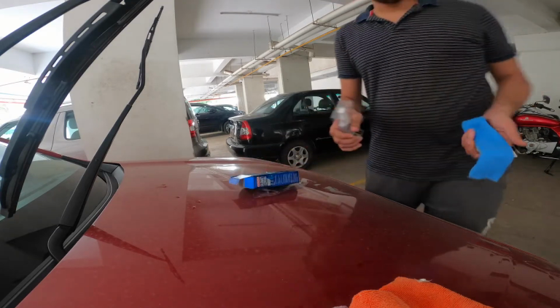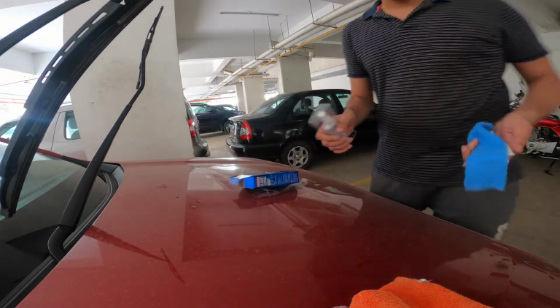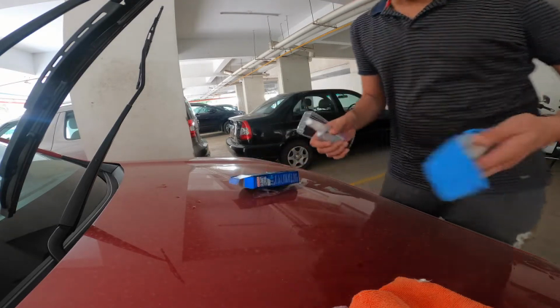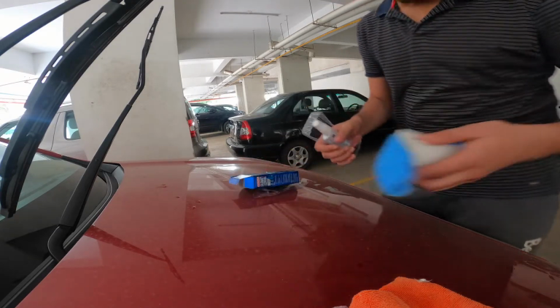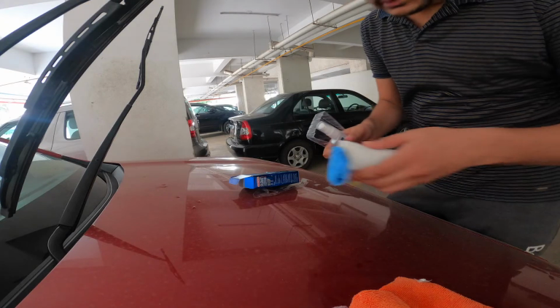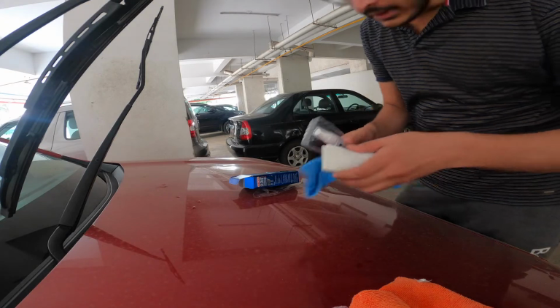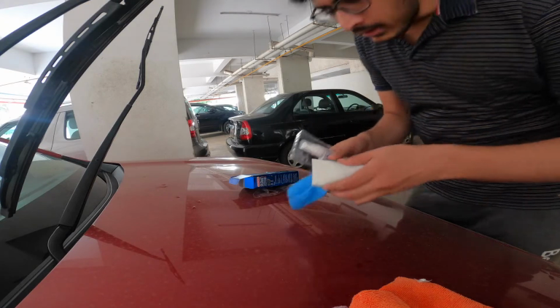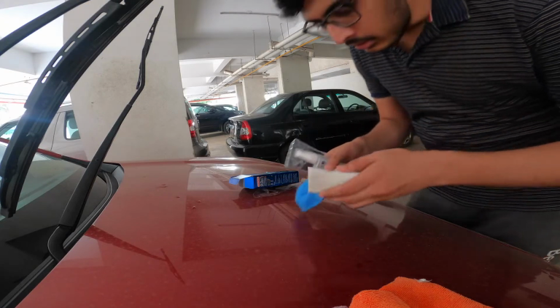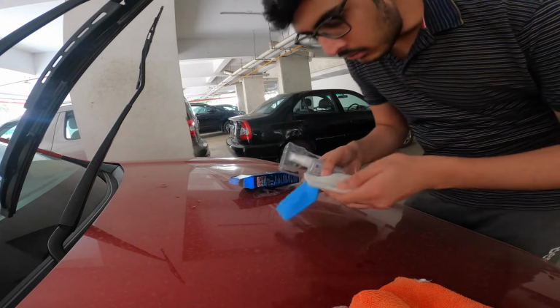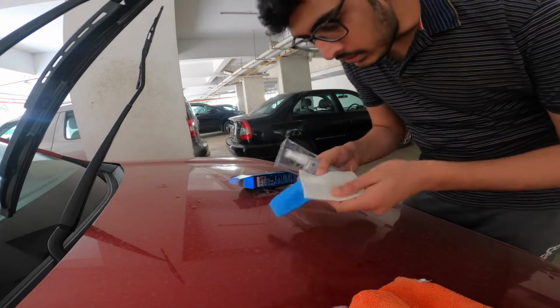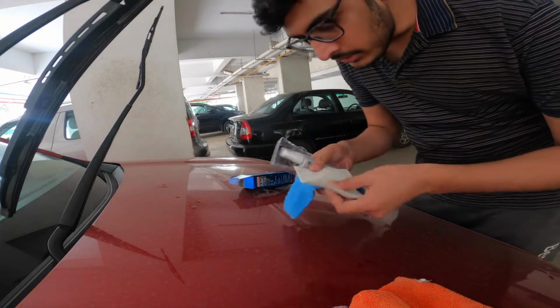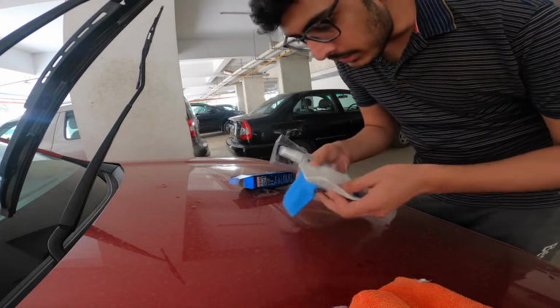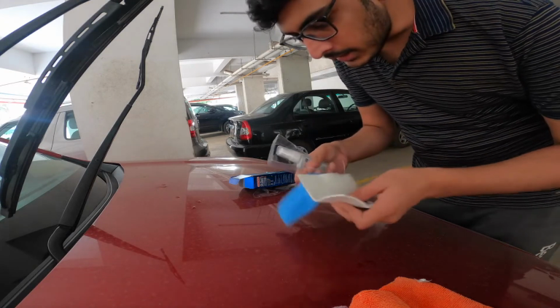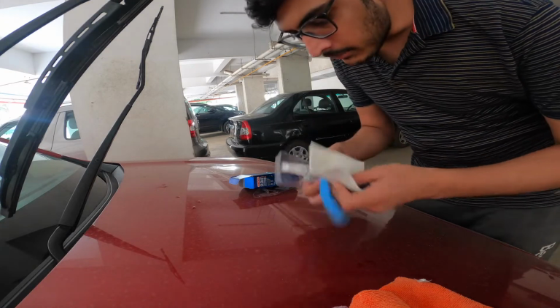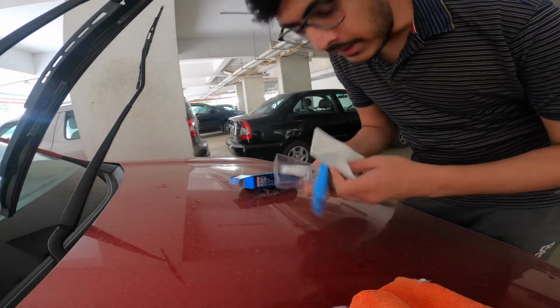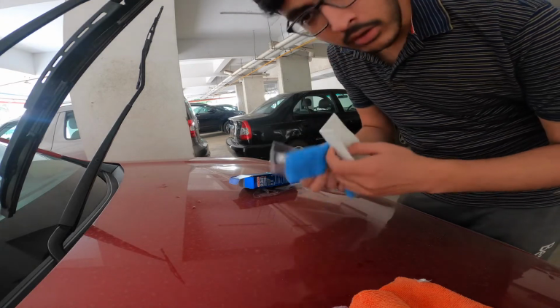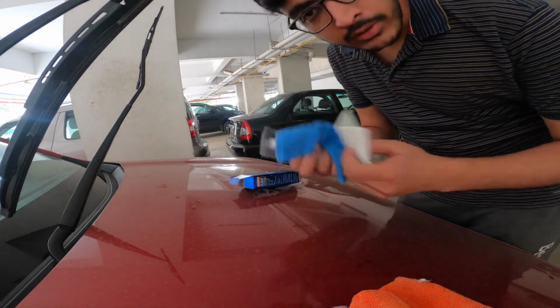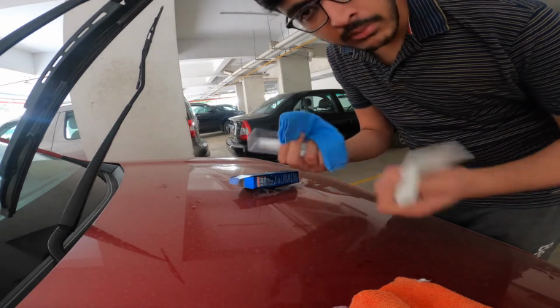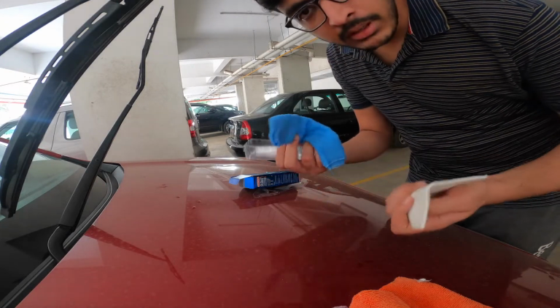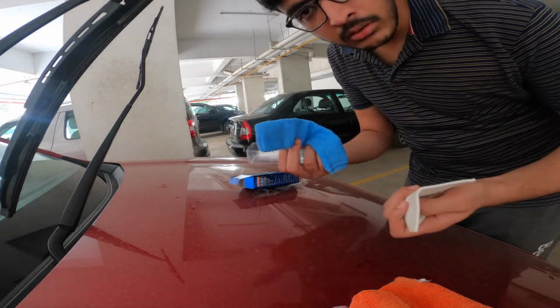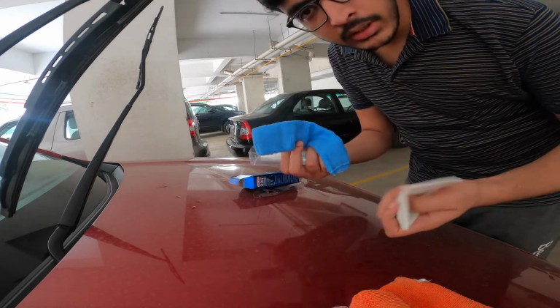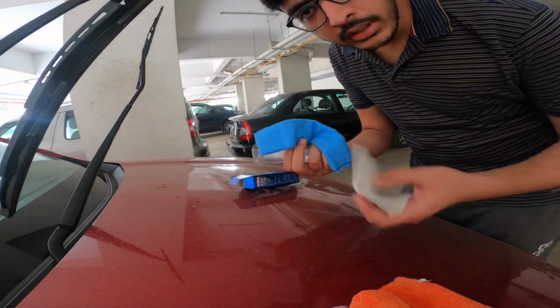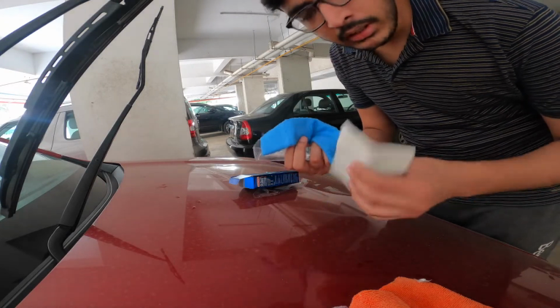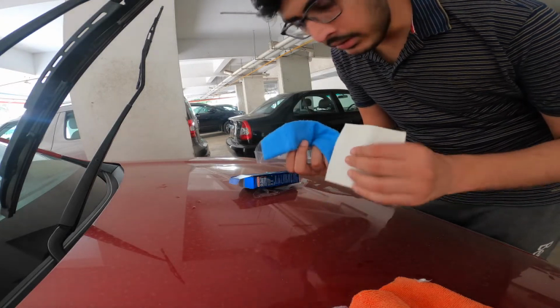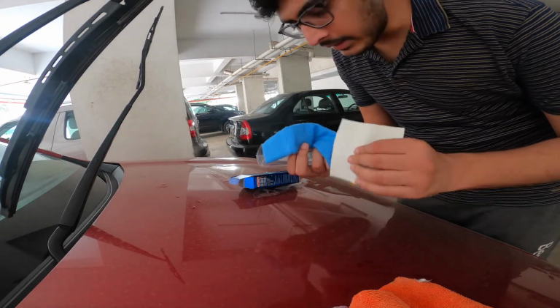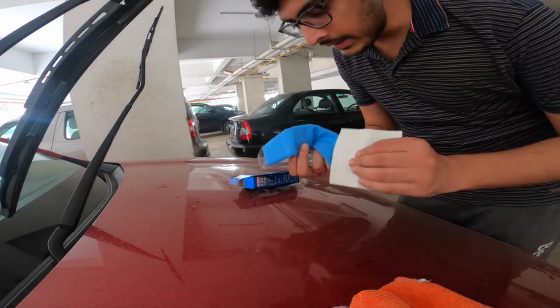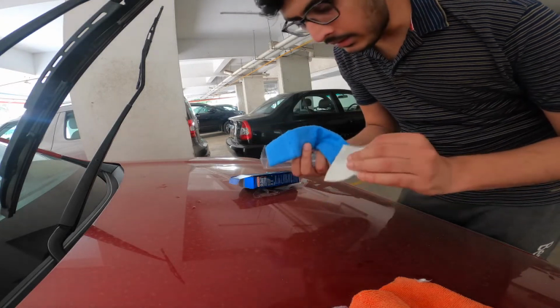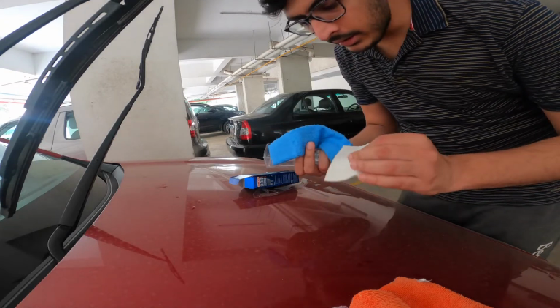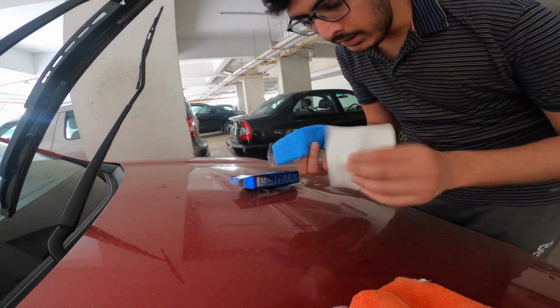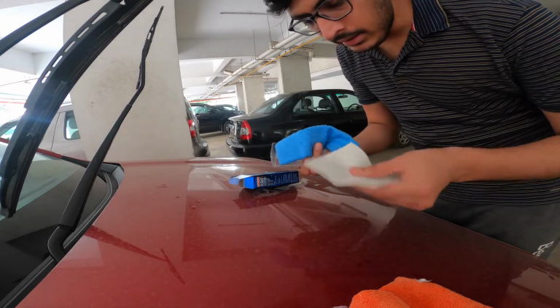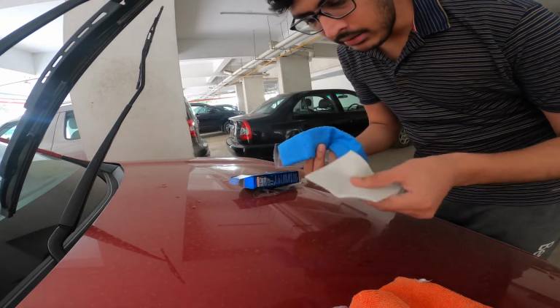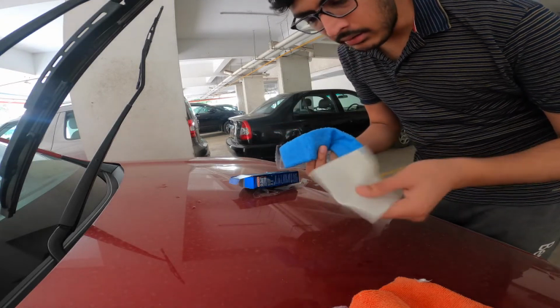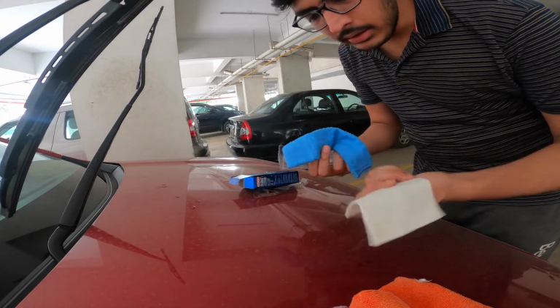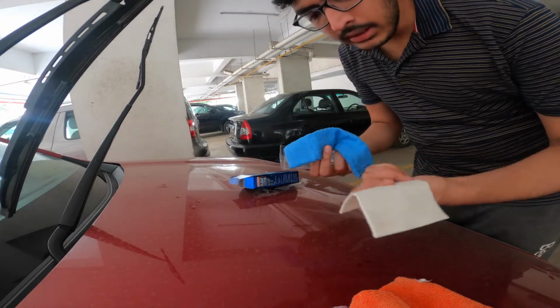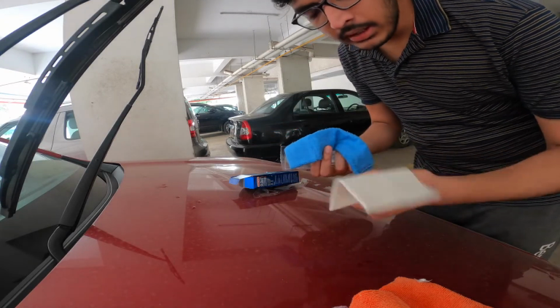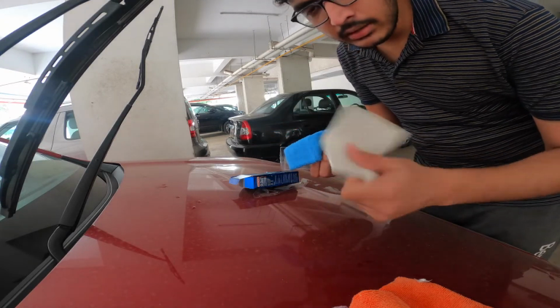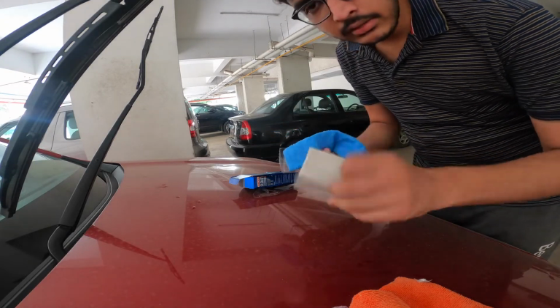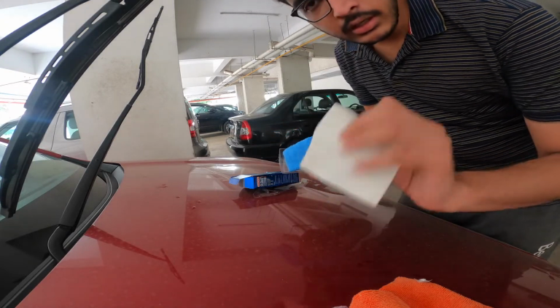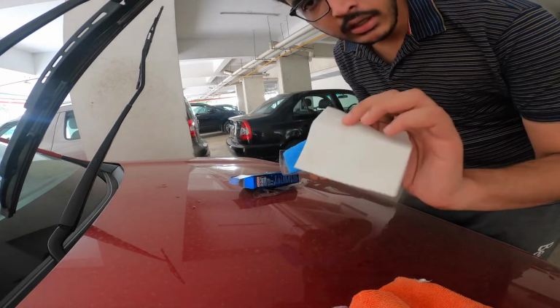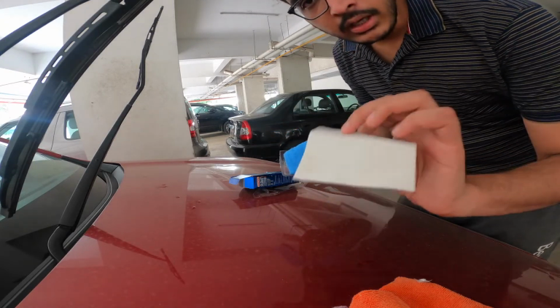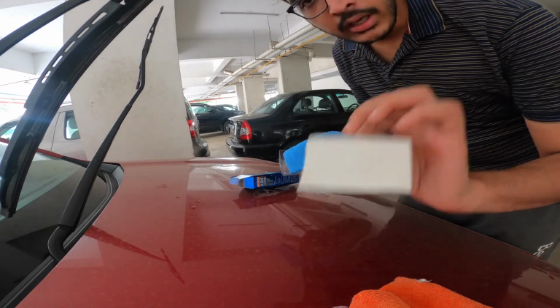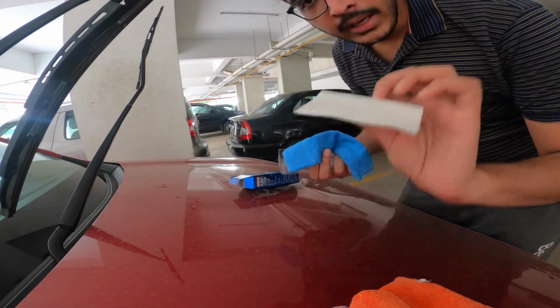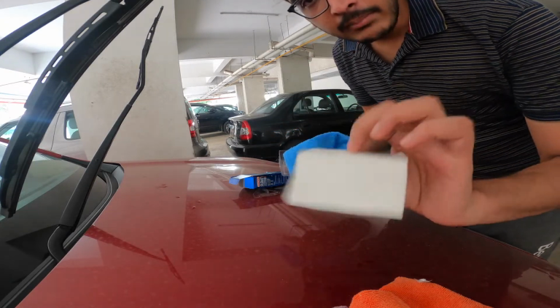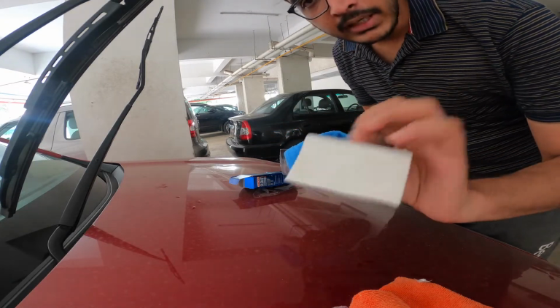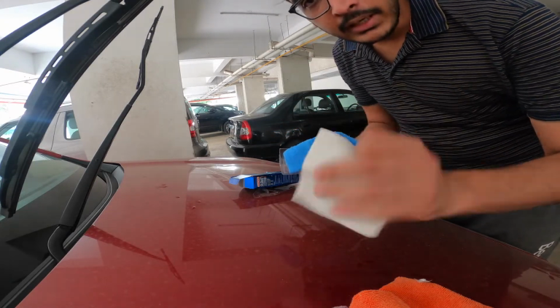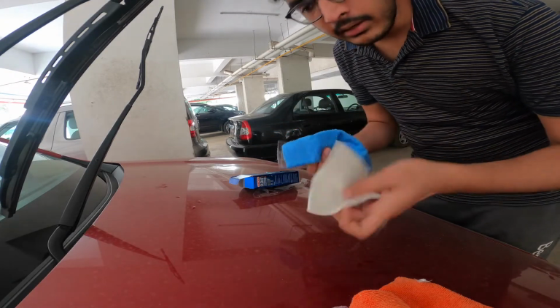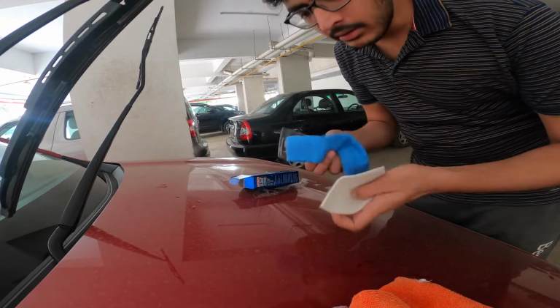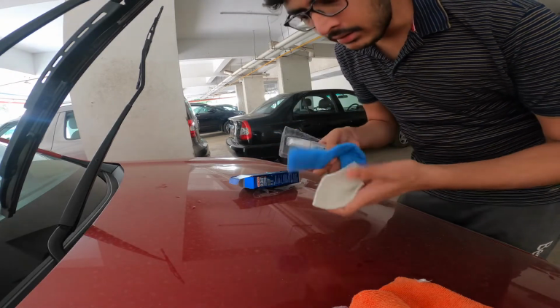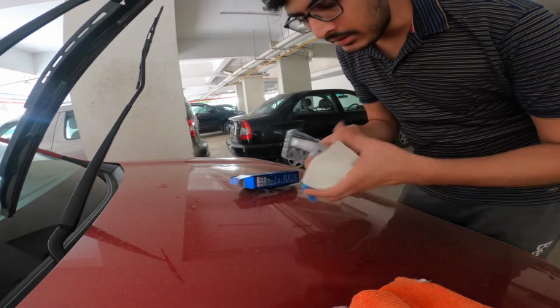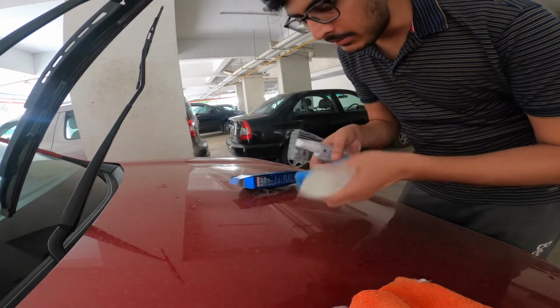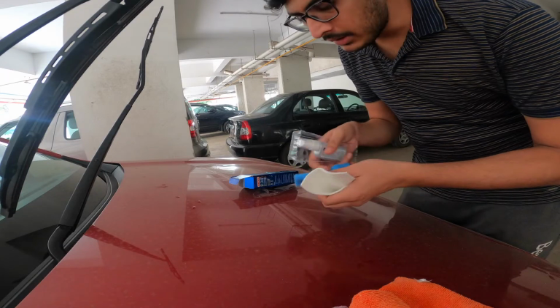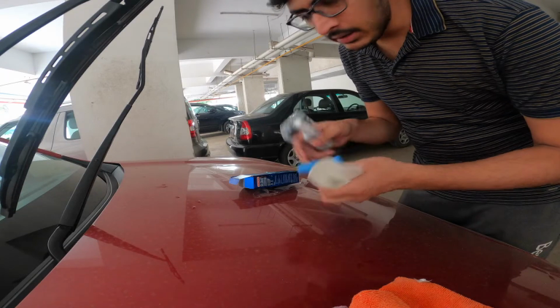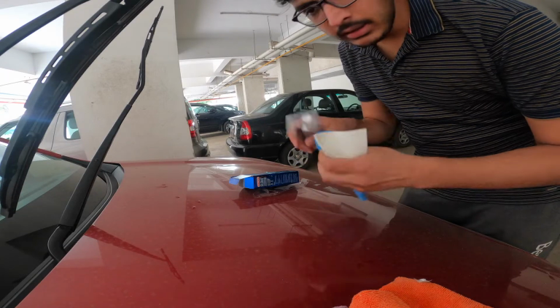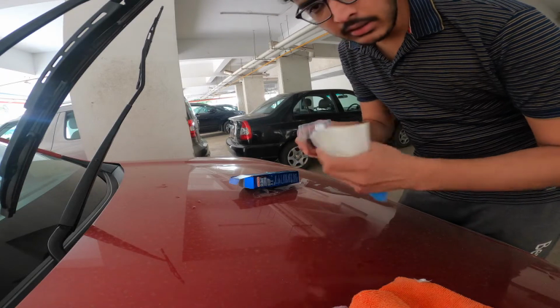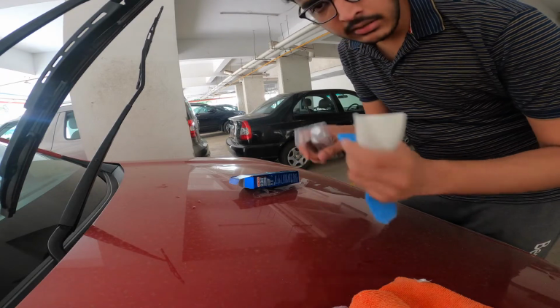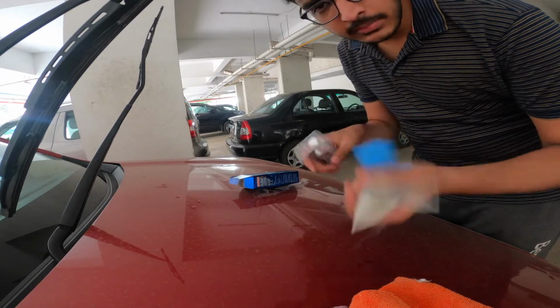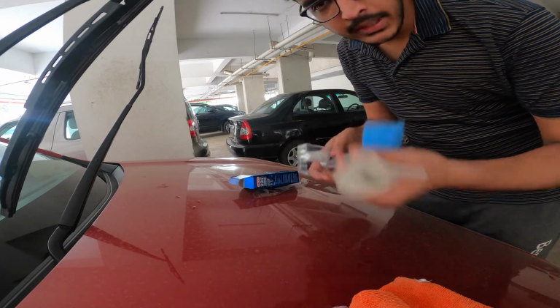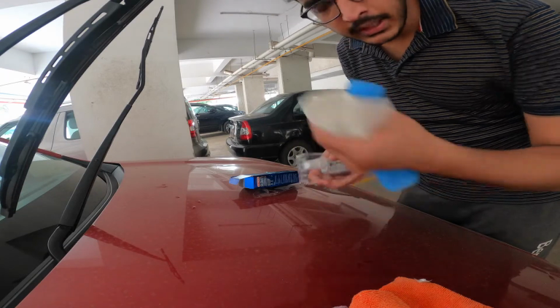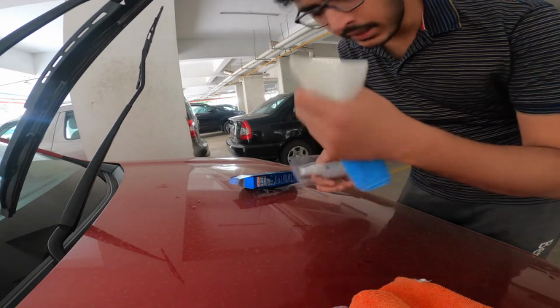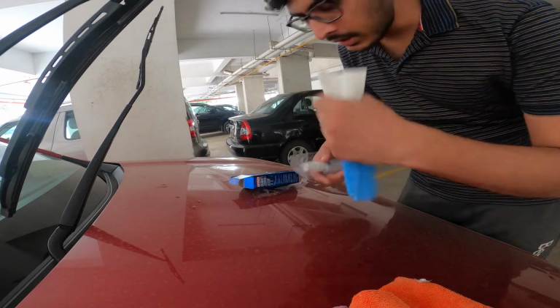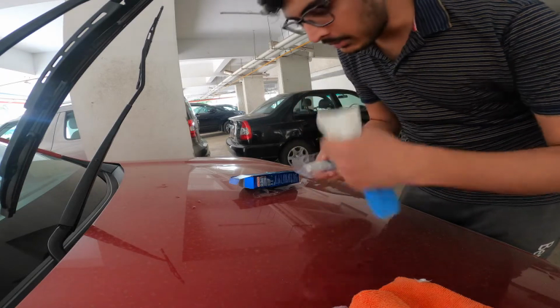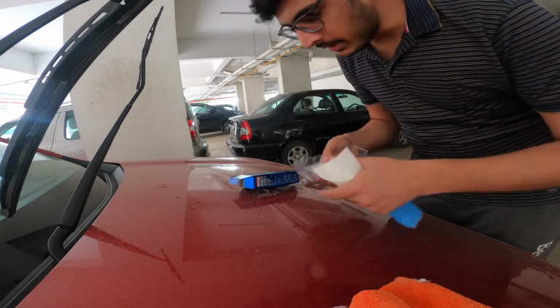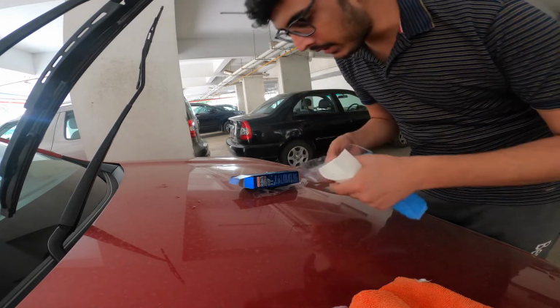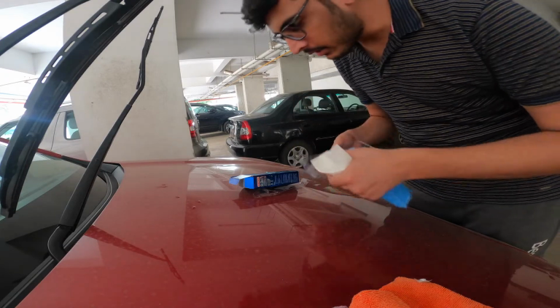Inside there are two things: one is microfiber cloth to dry it, and the other is the applicator to spray and apply the product.